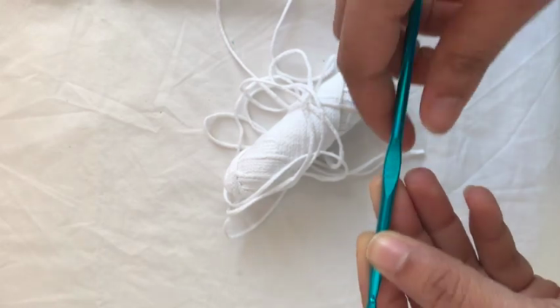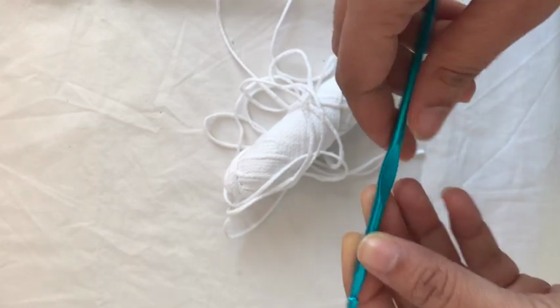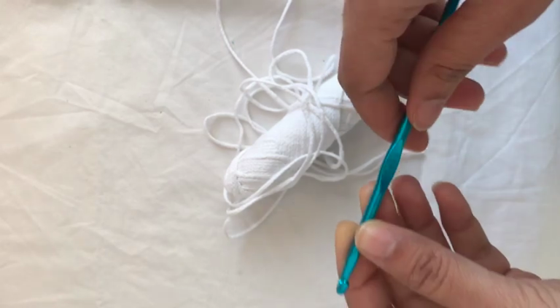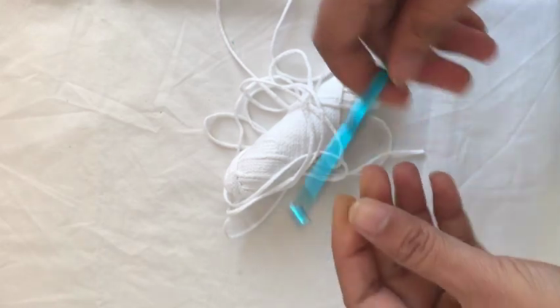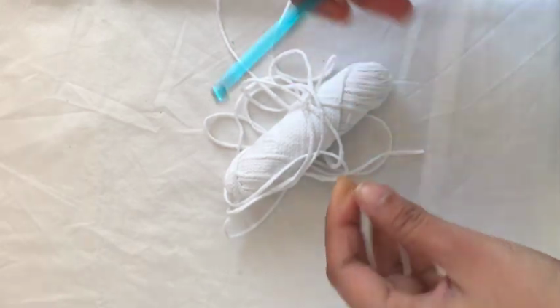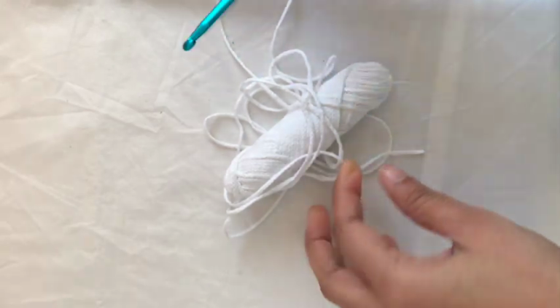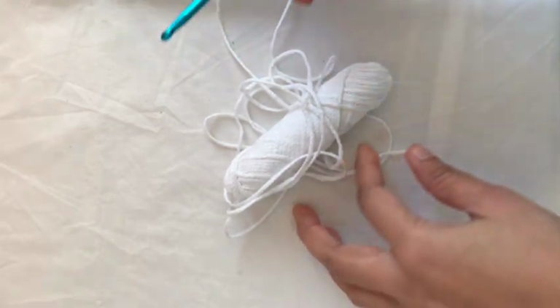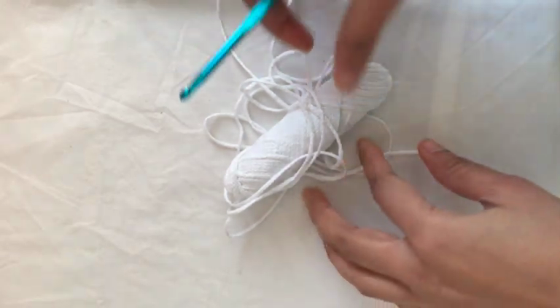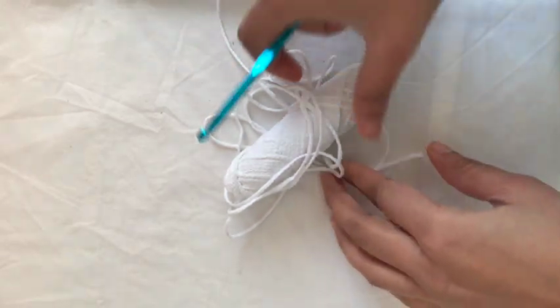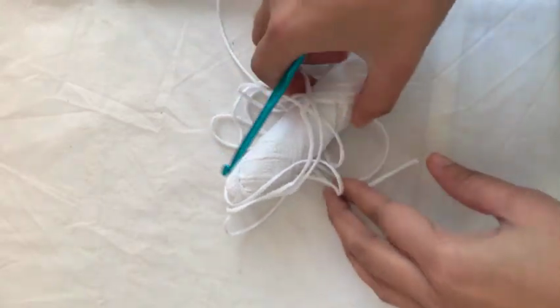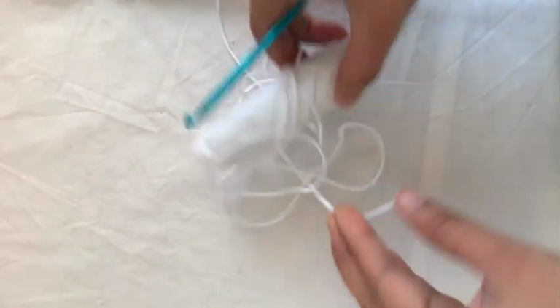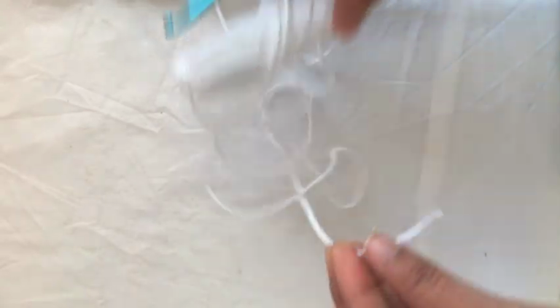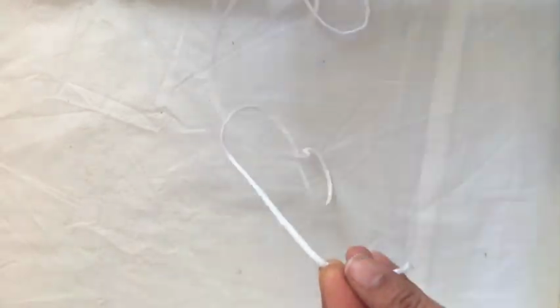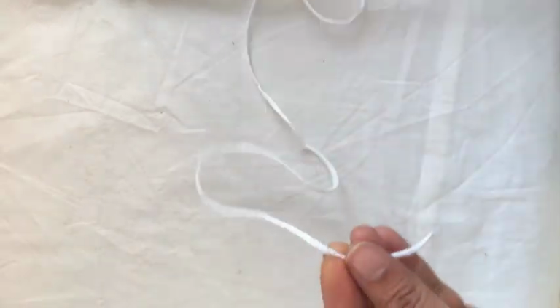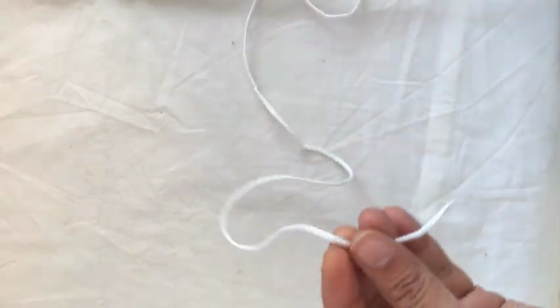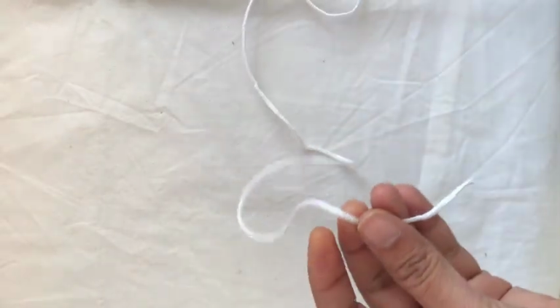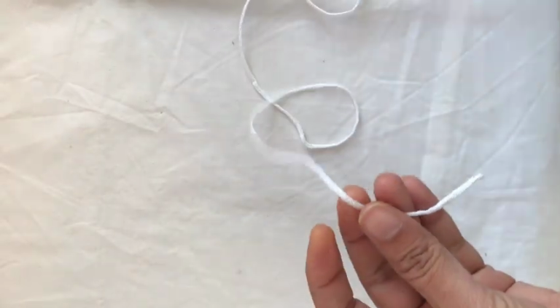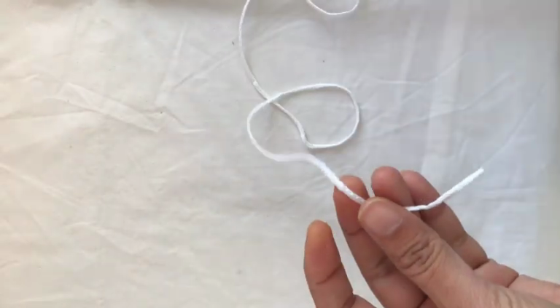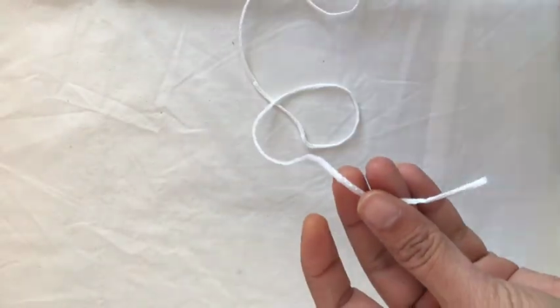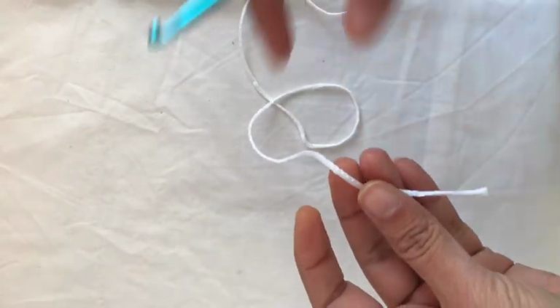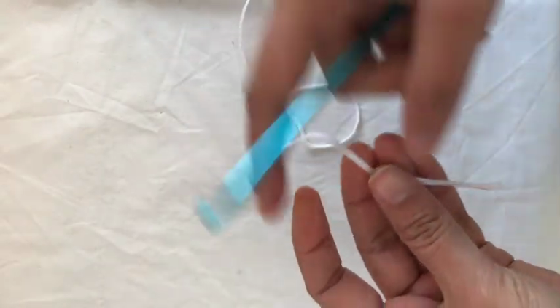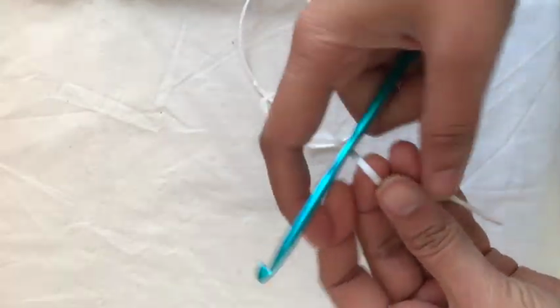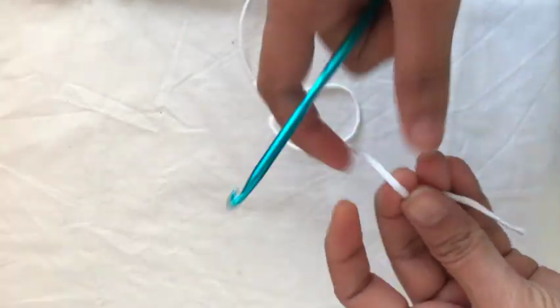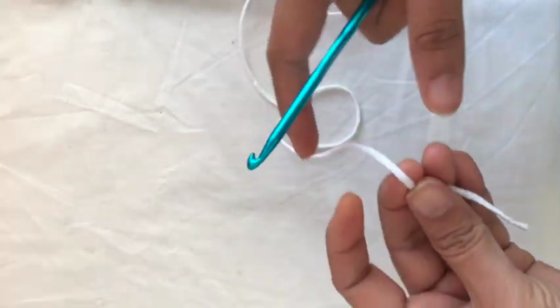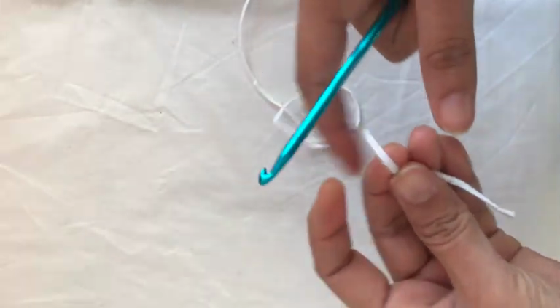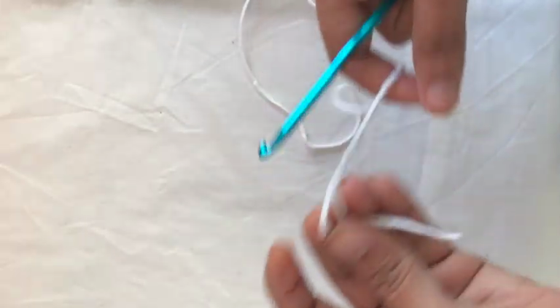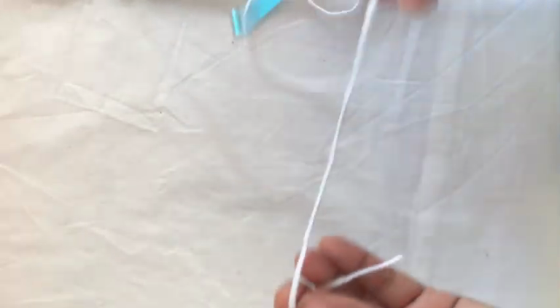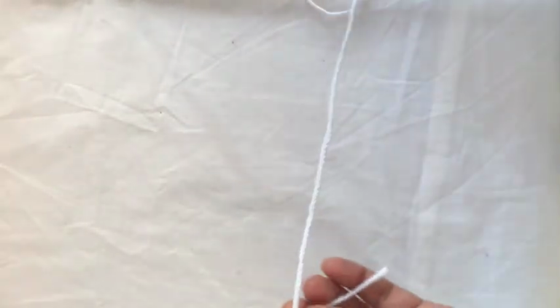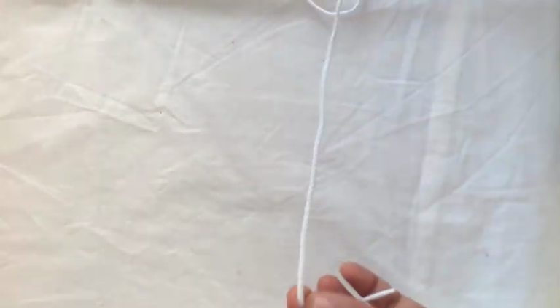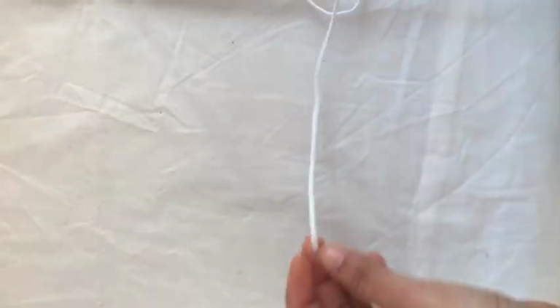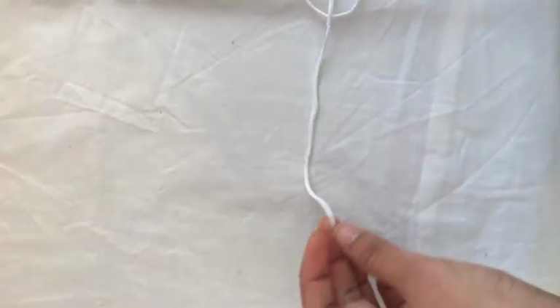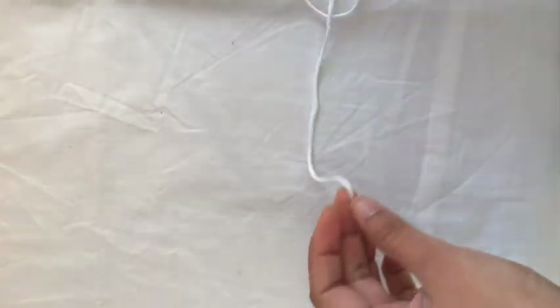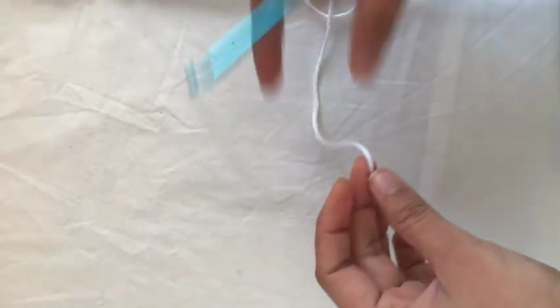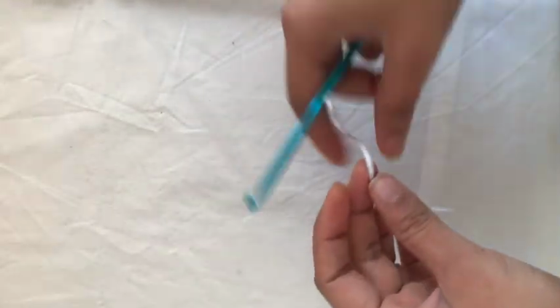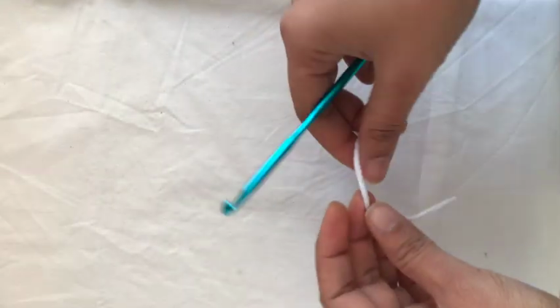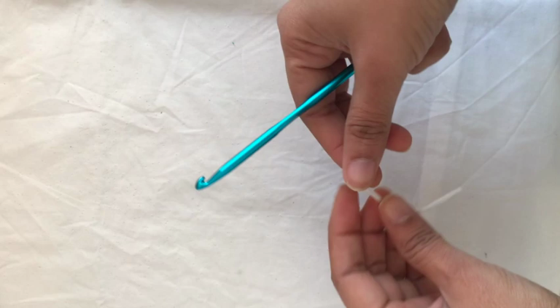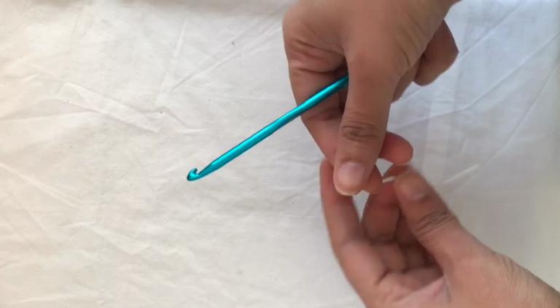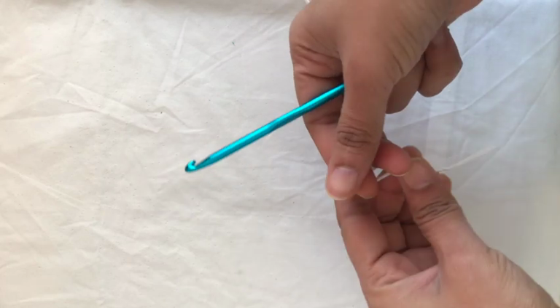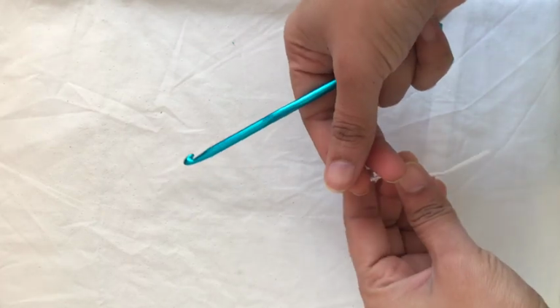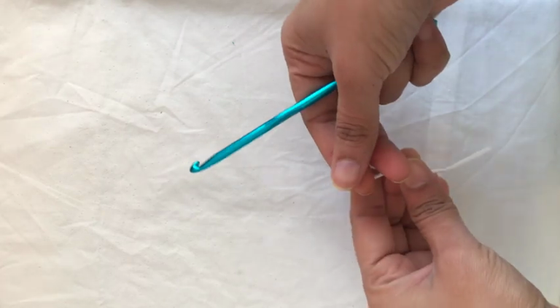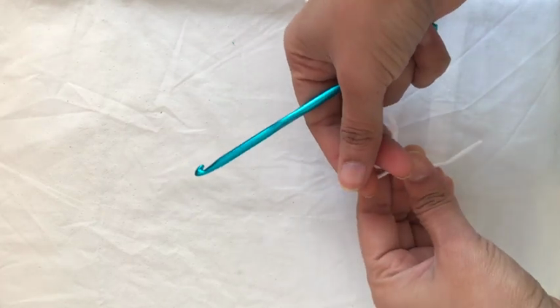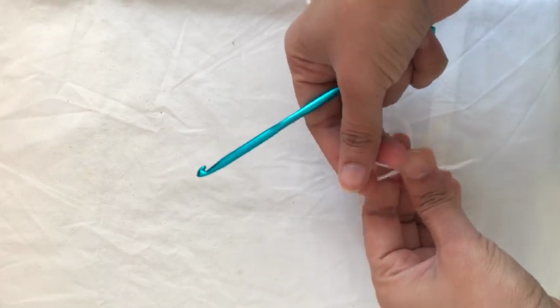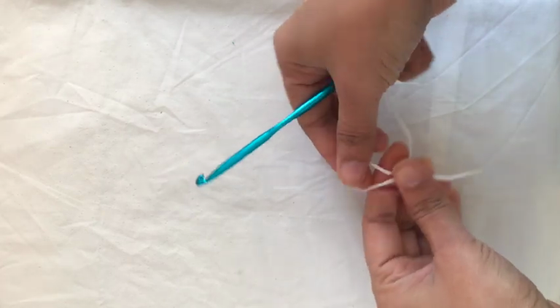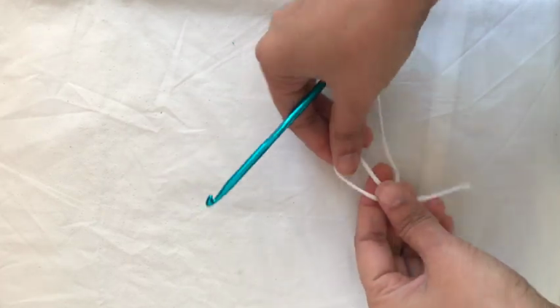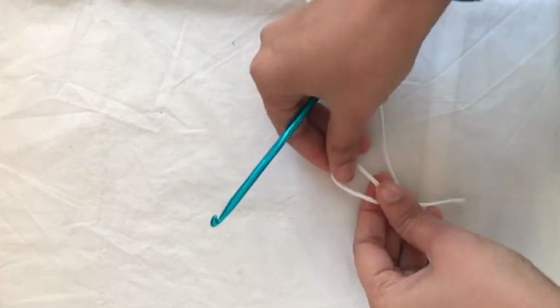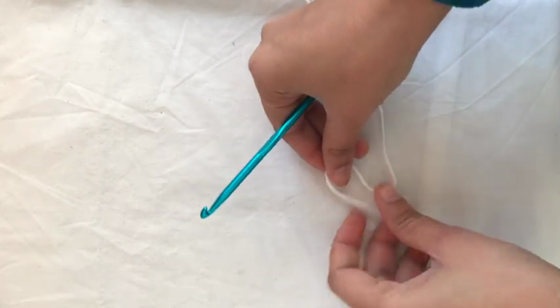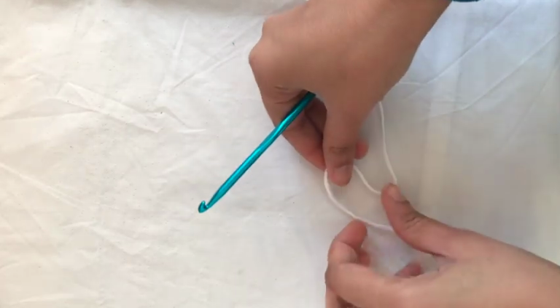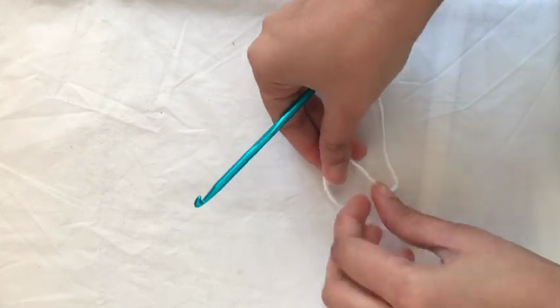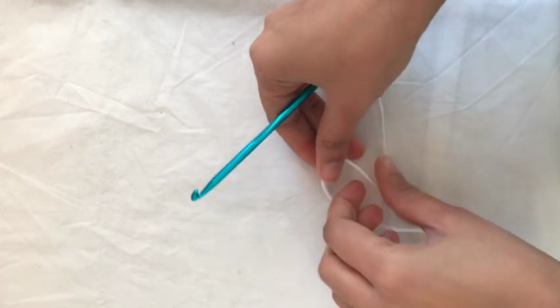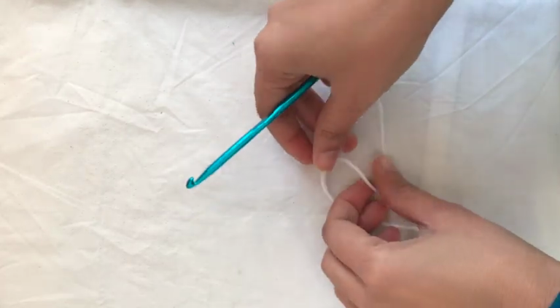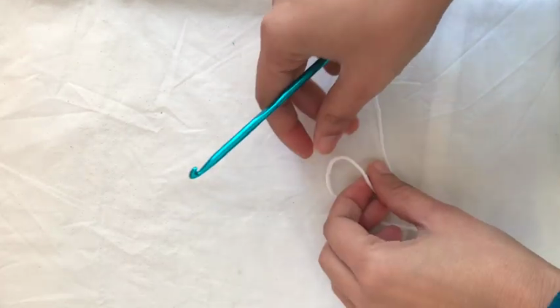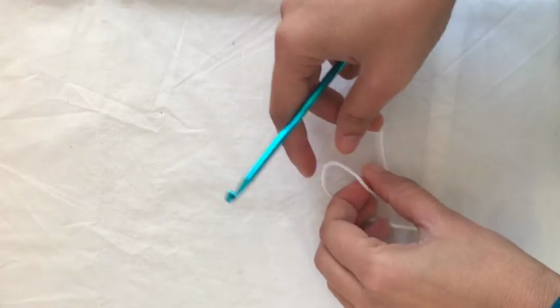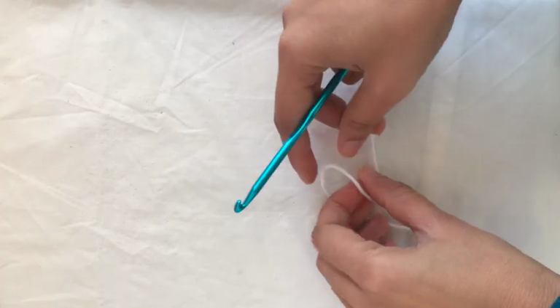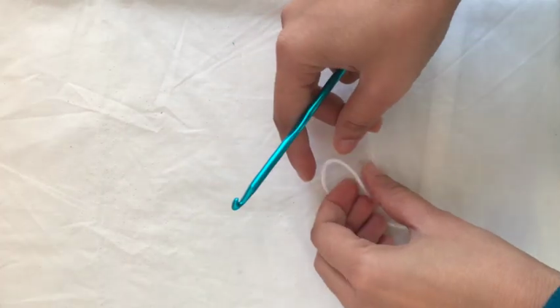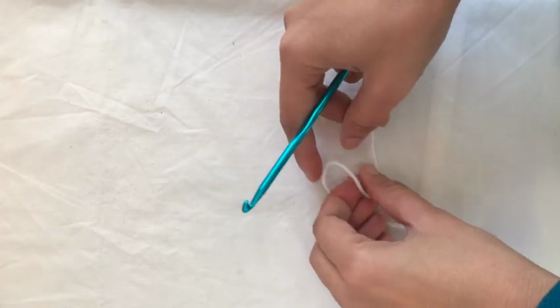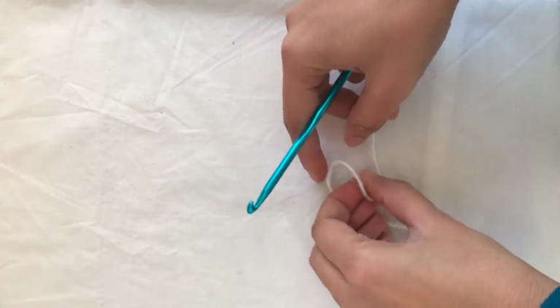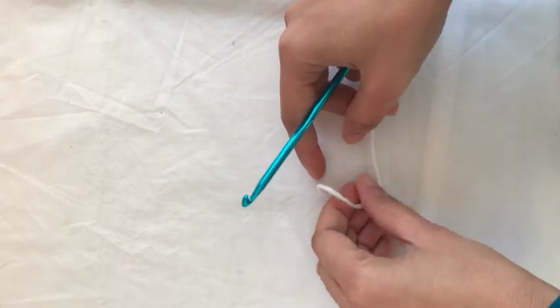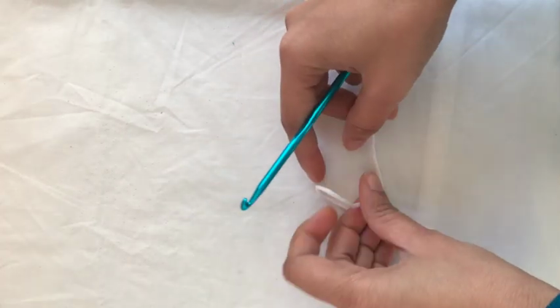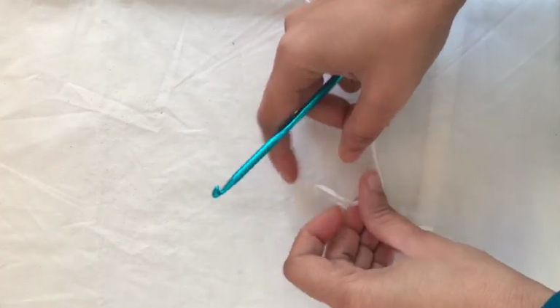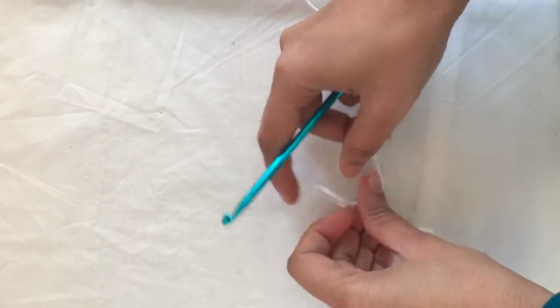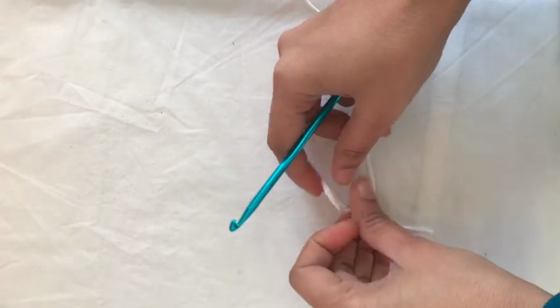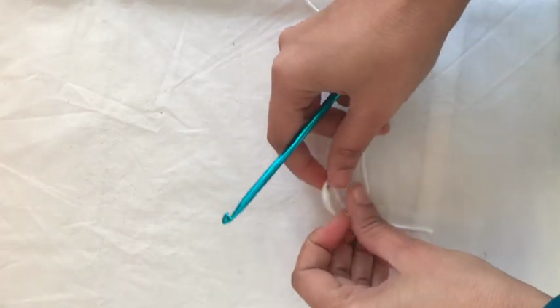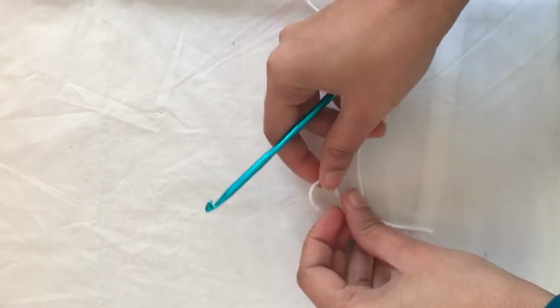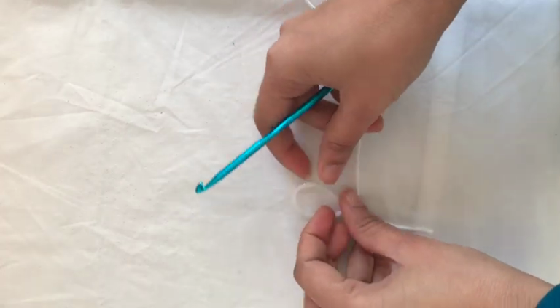For this project I have taken a 5.0mm crochet hook and a 2mm hollow macrame cord, which is white.